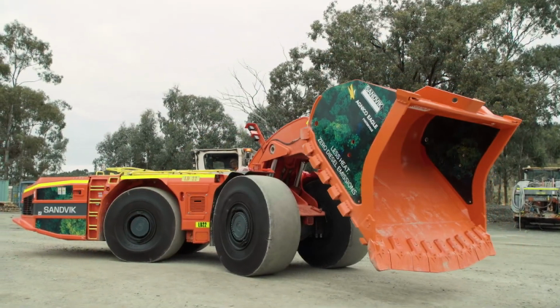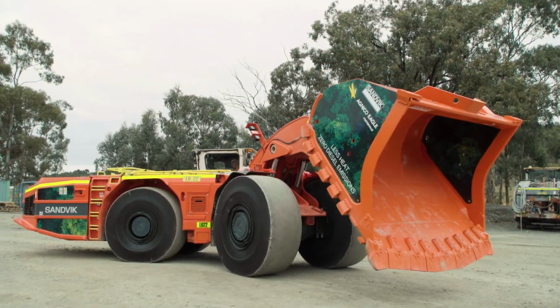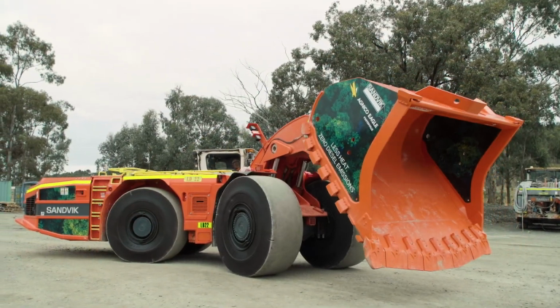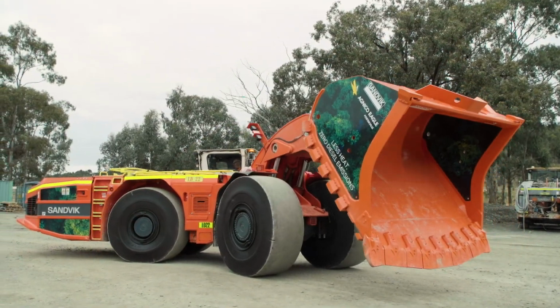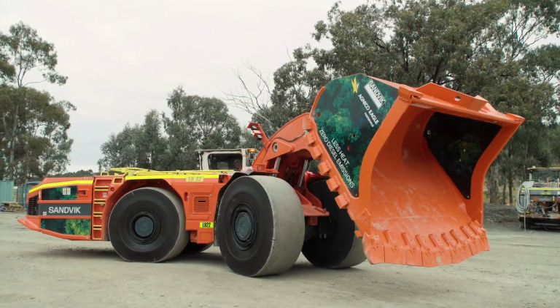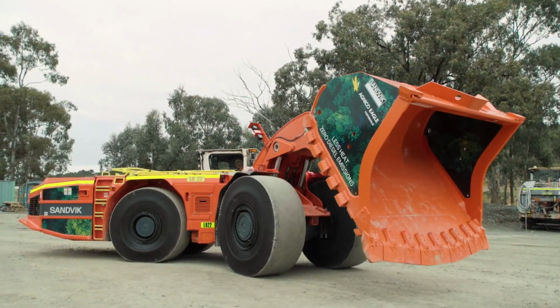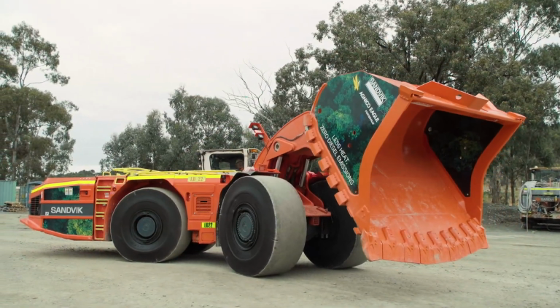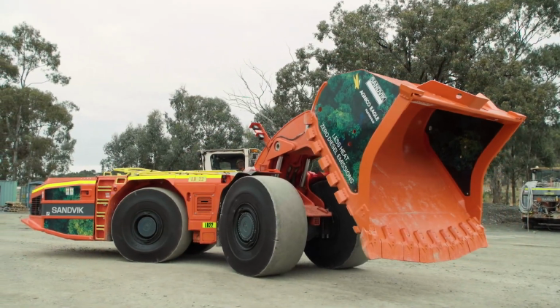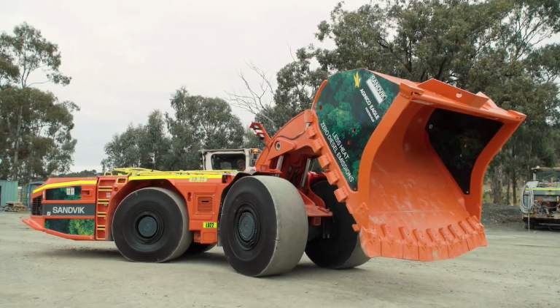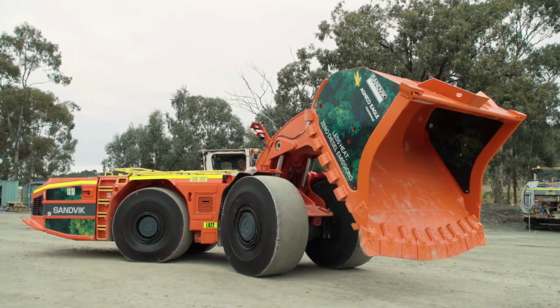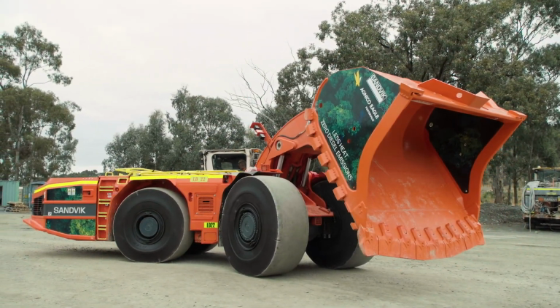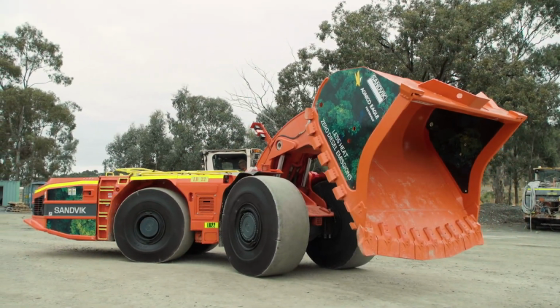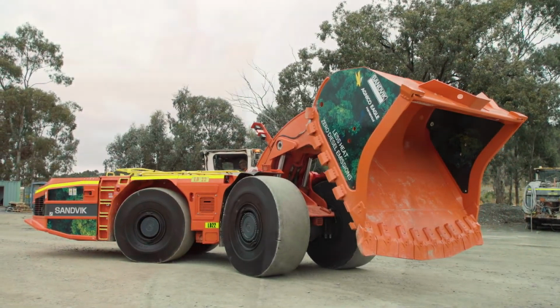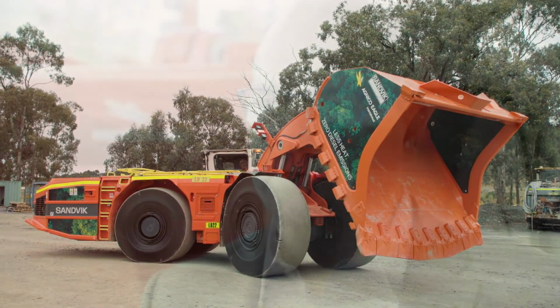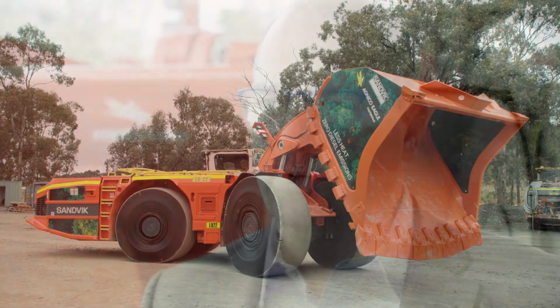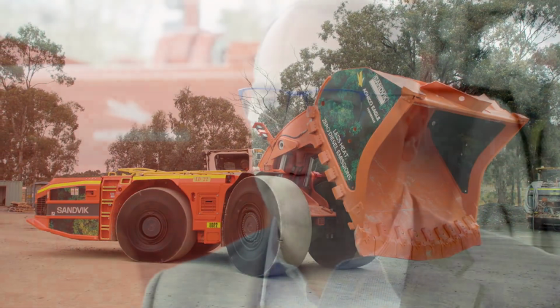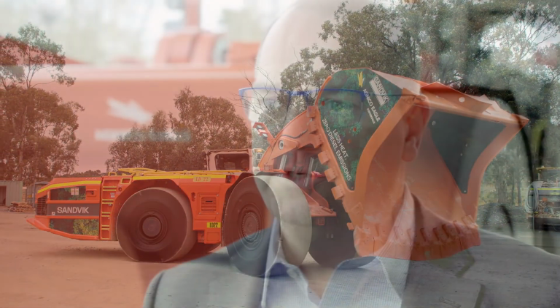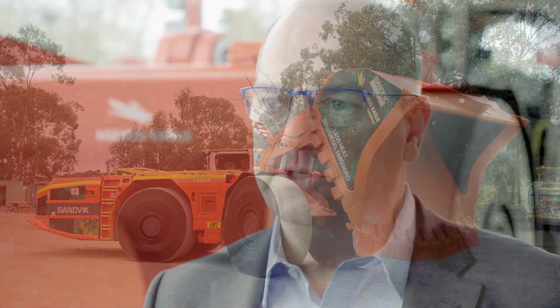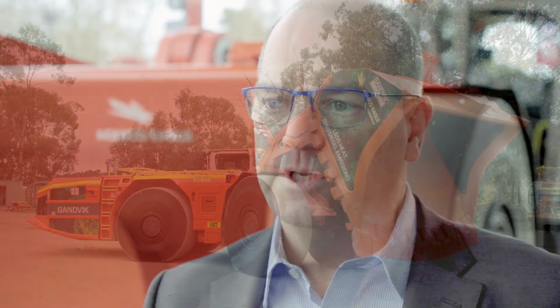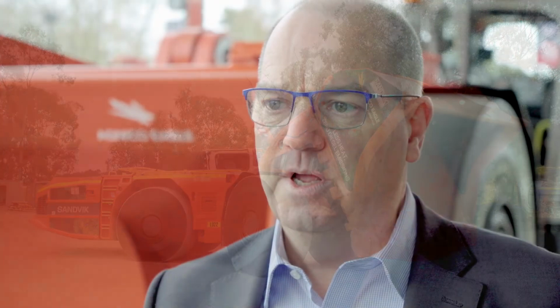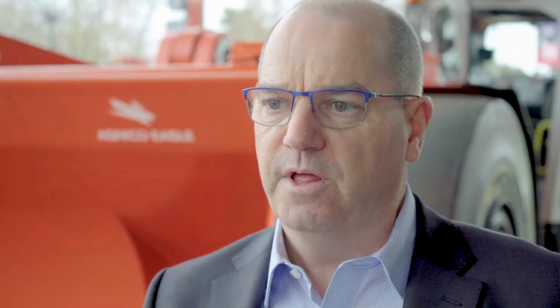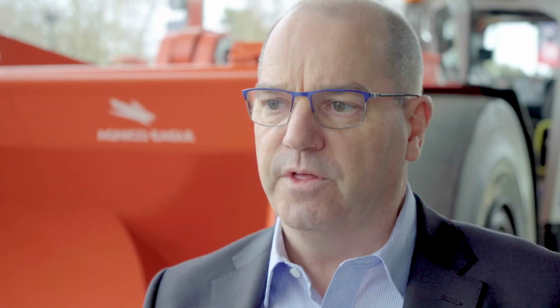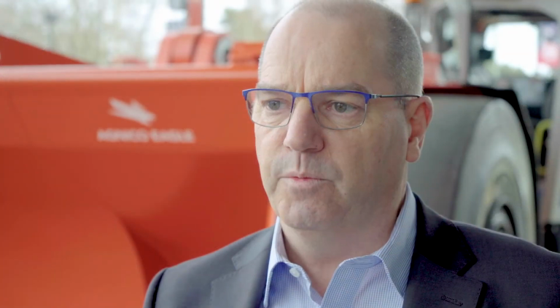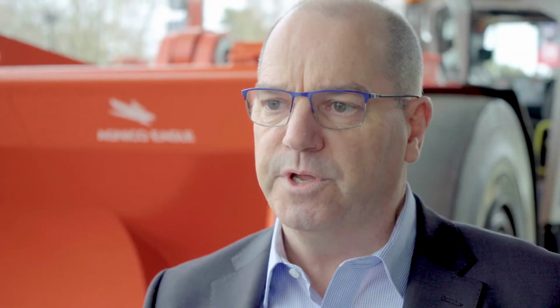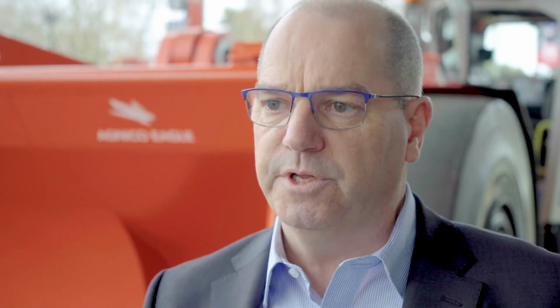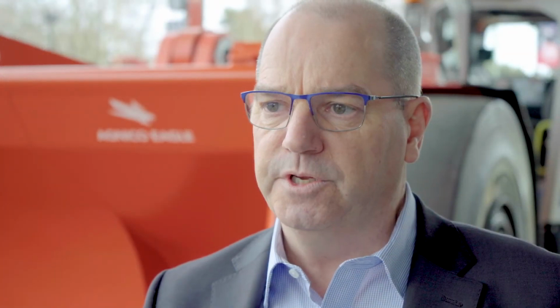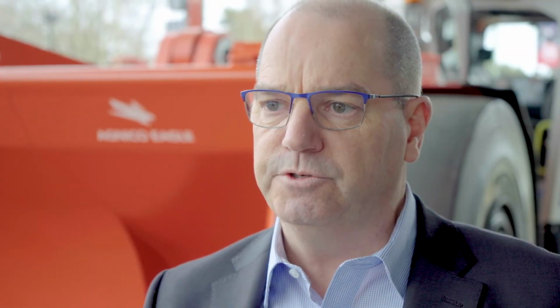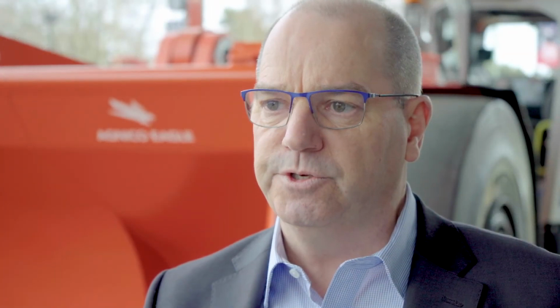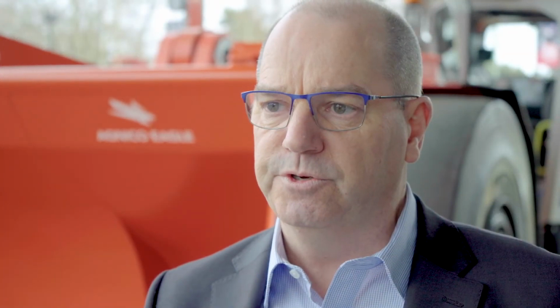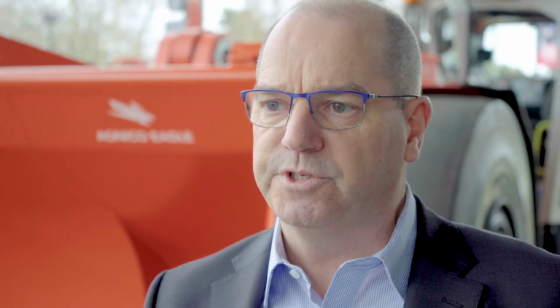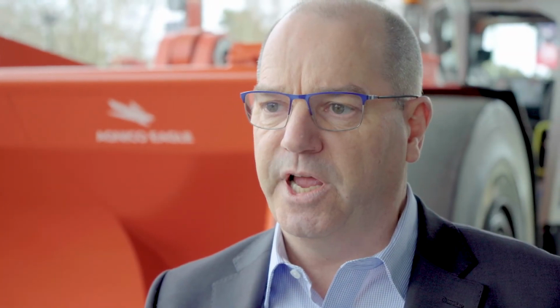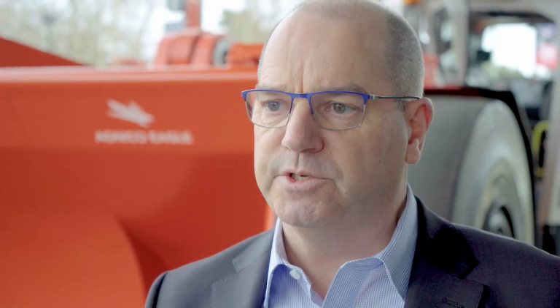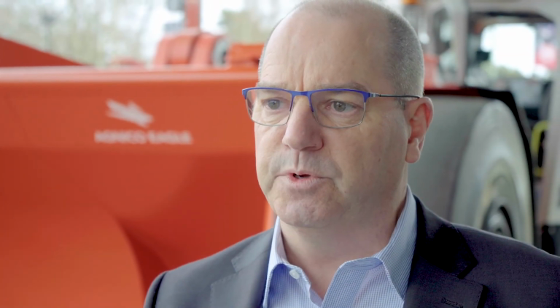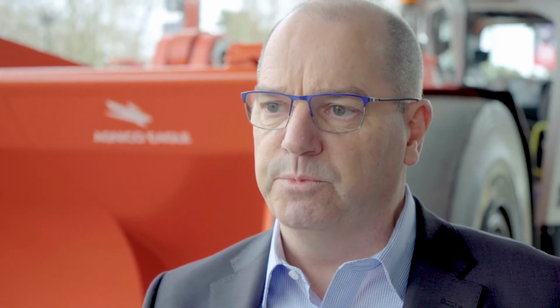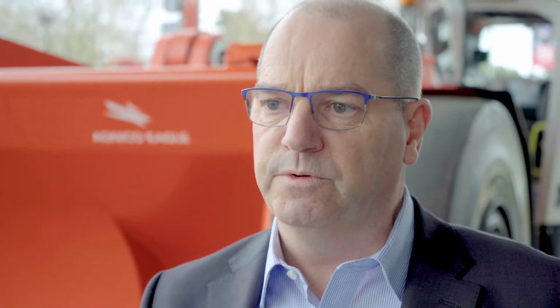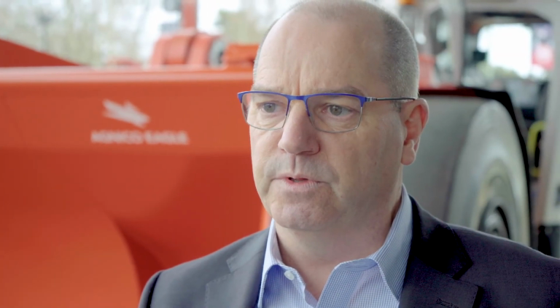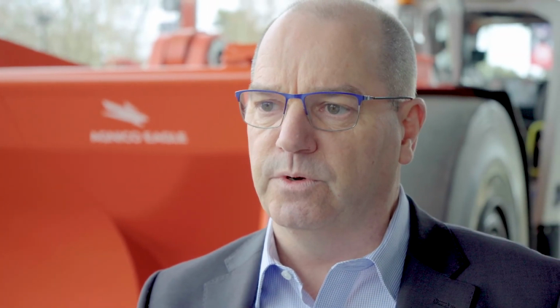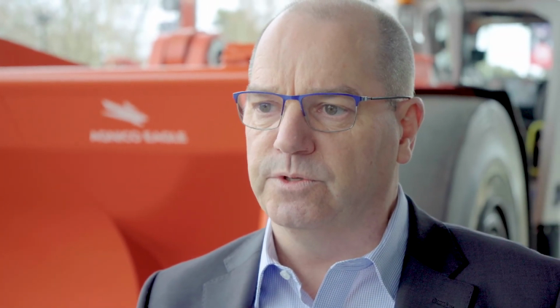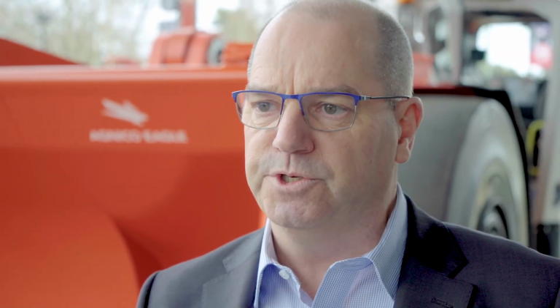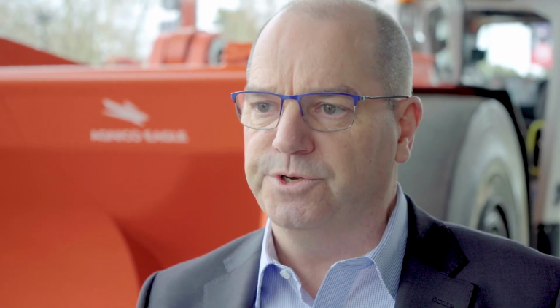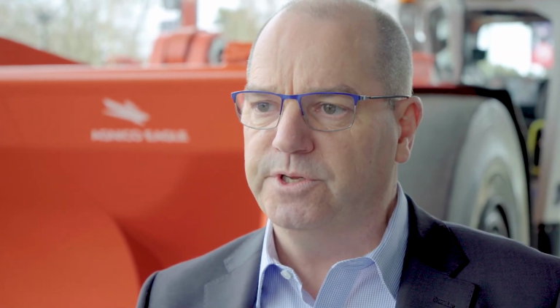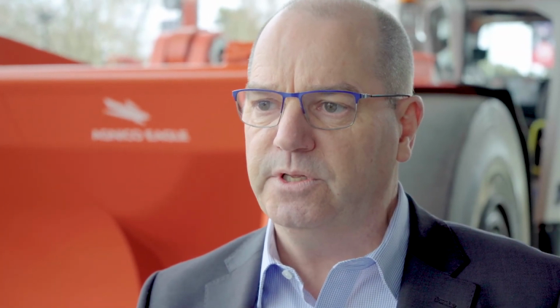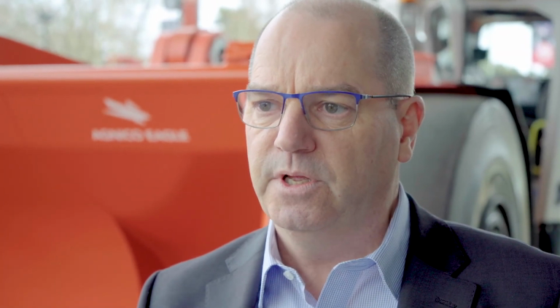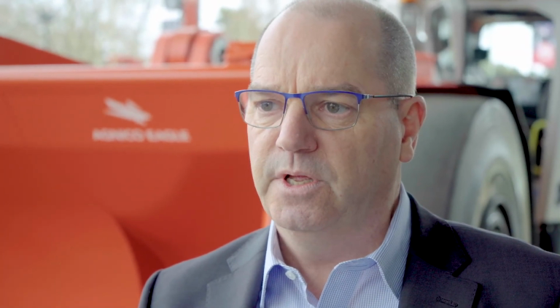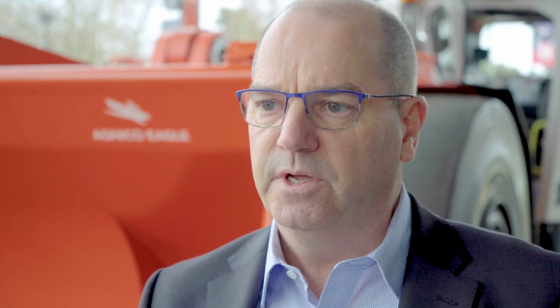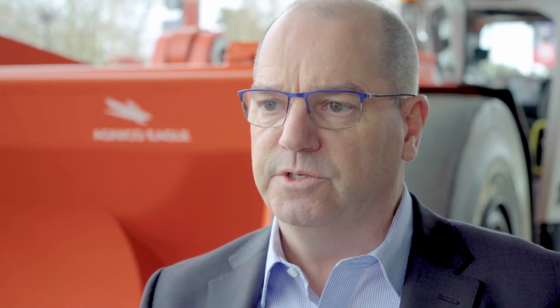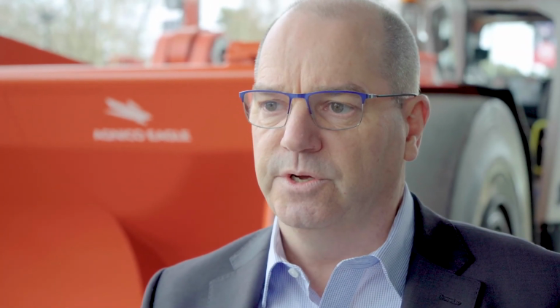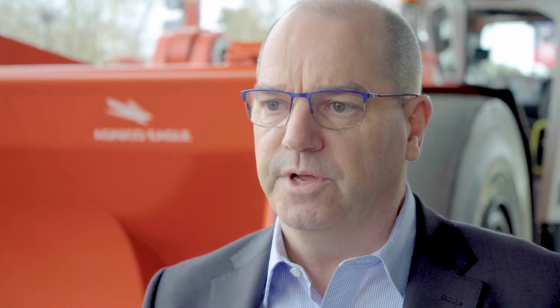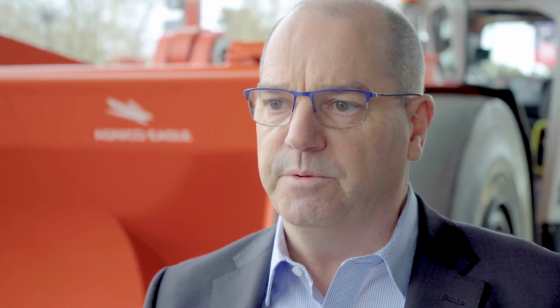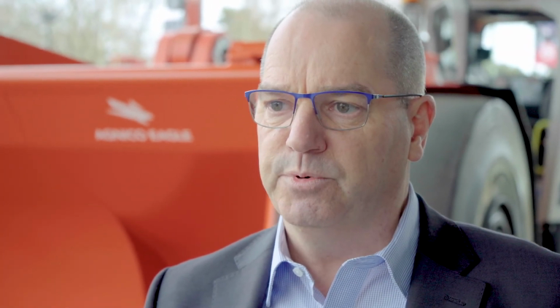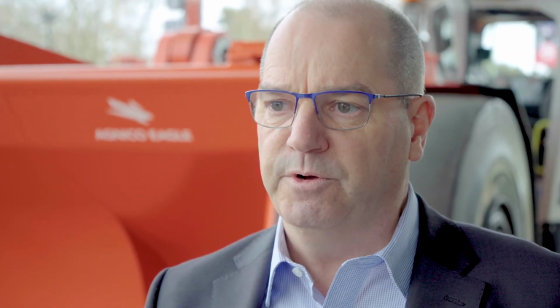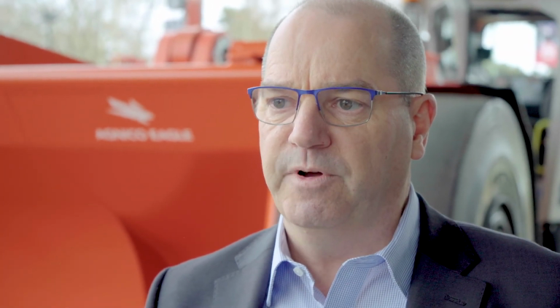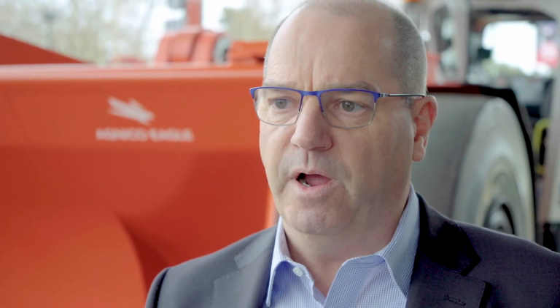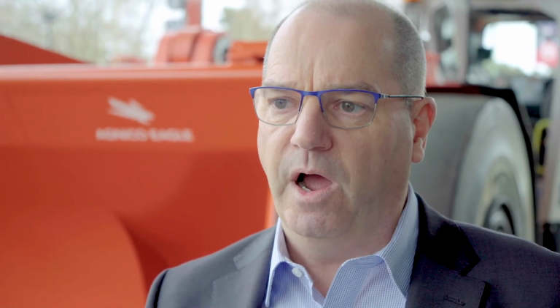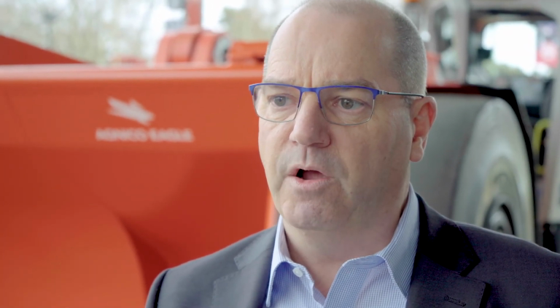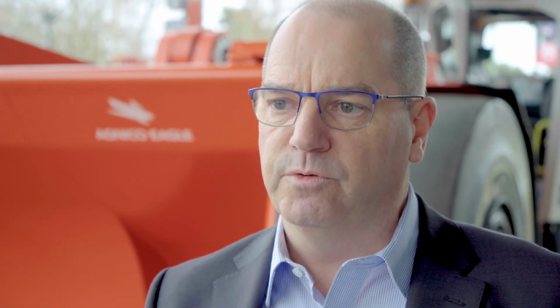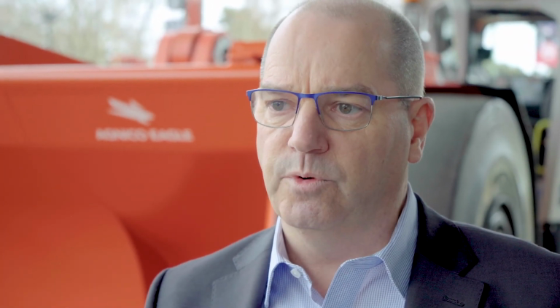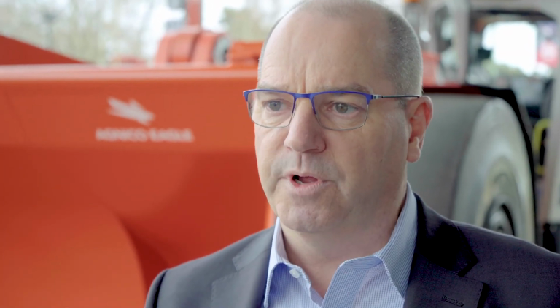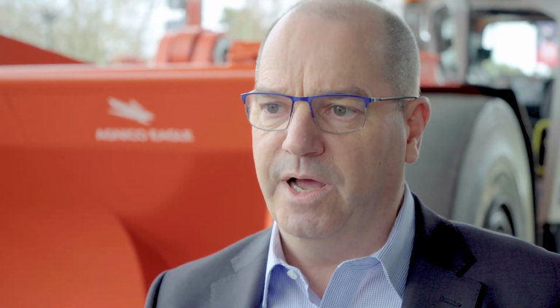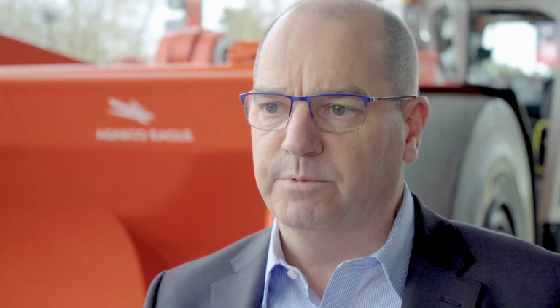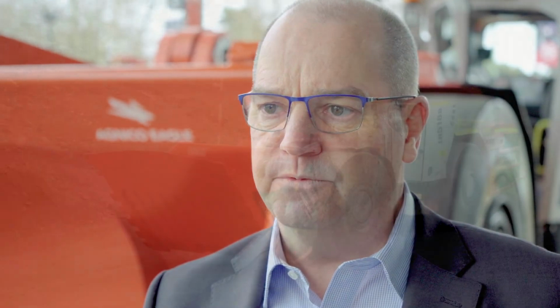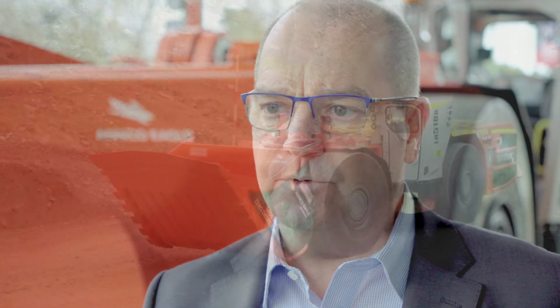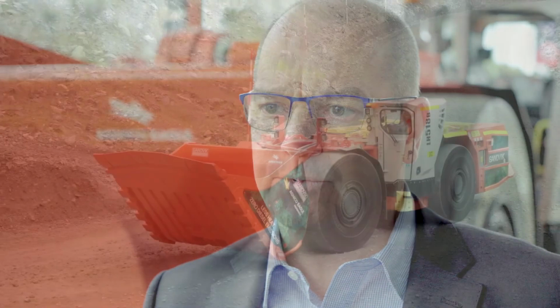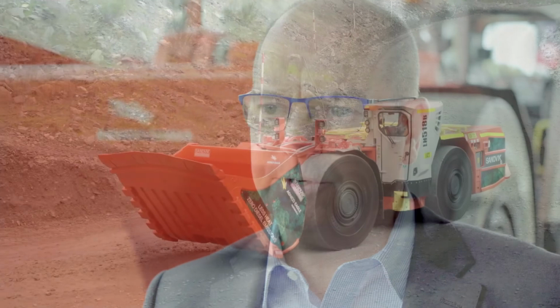We'll be looking for other technologies that we can introduce as we move along the journey to improve our overall carbon footprint.